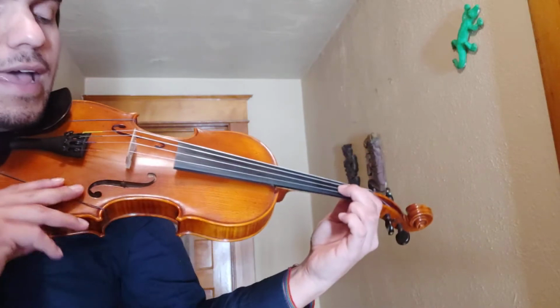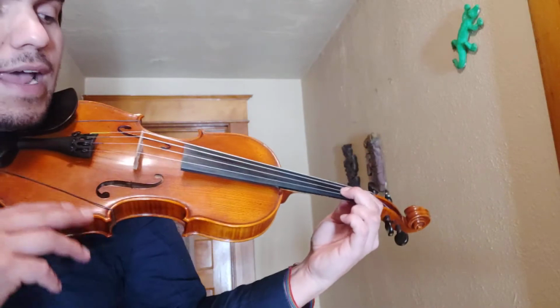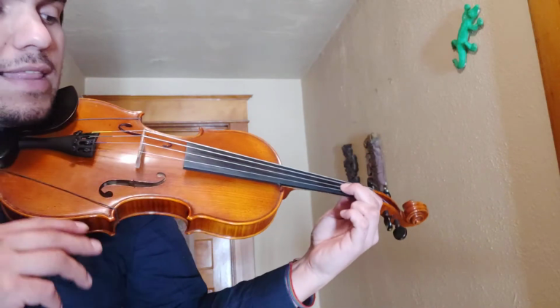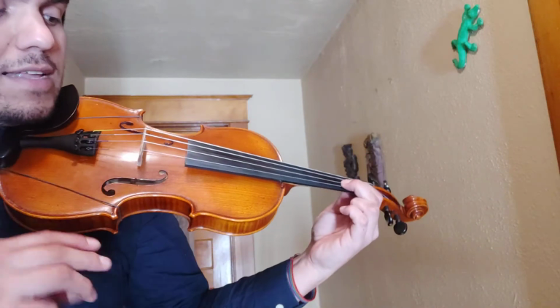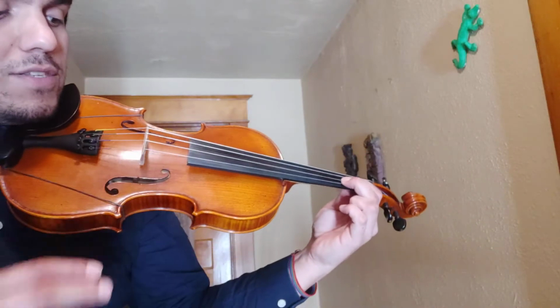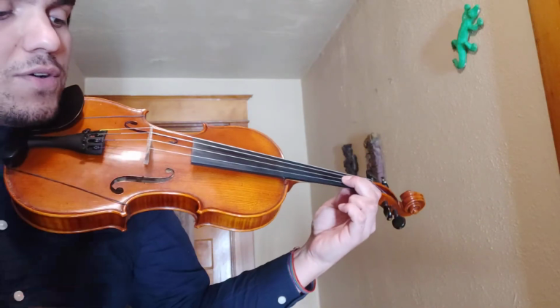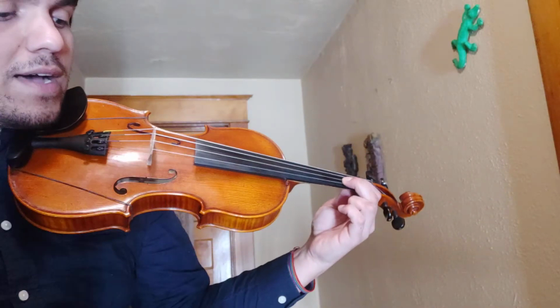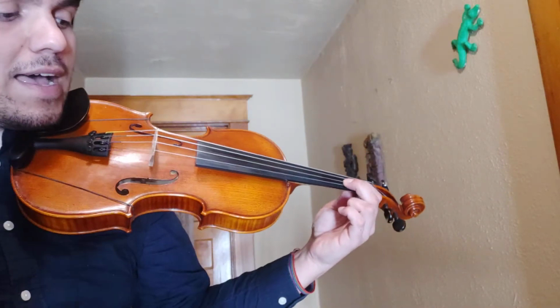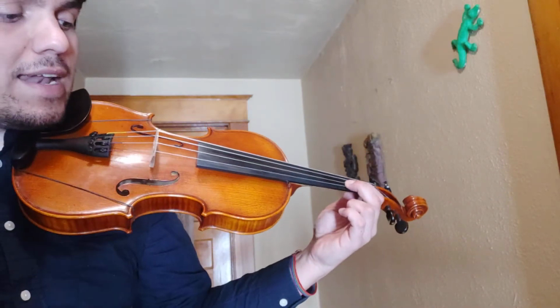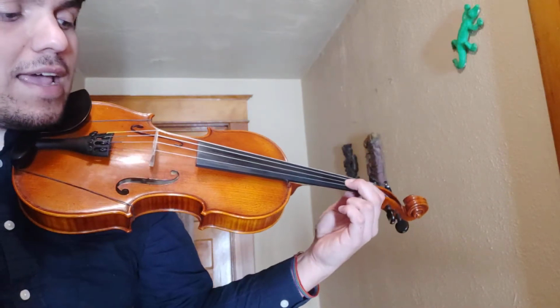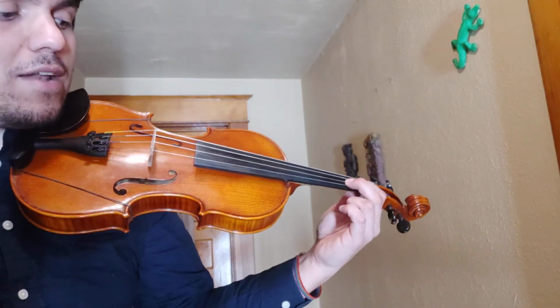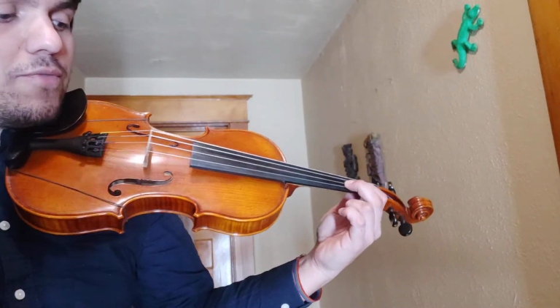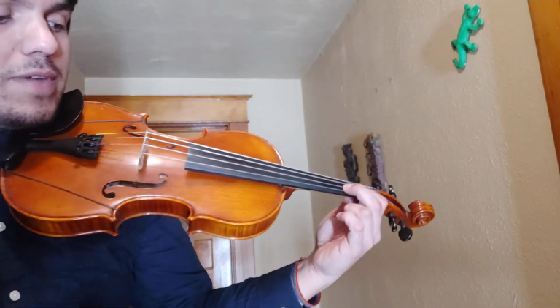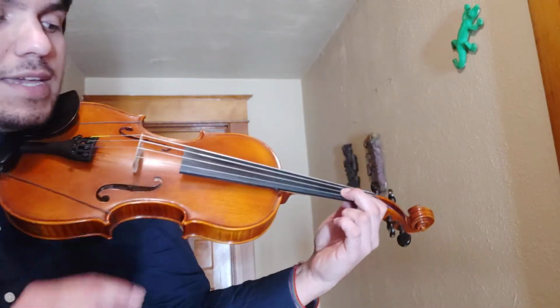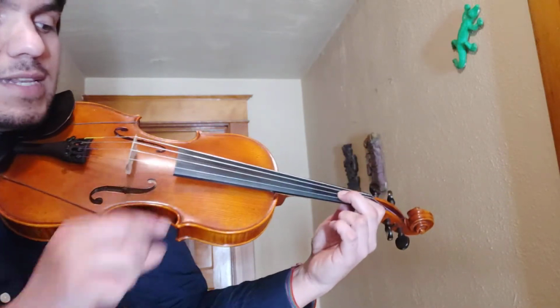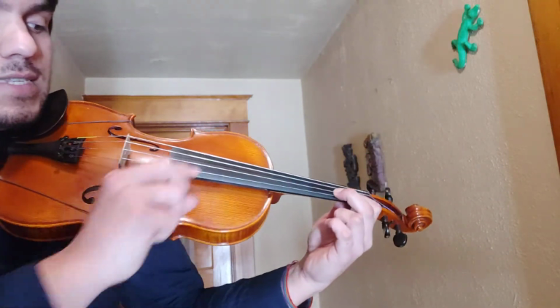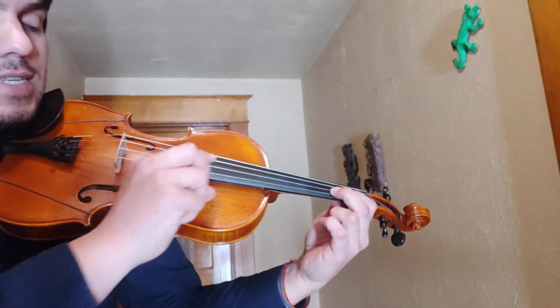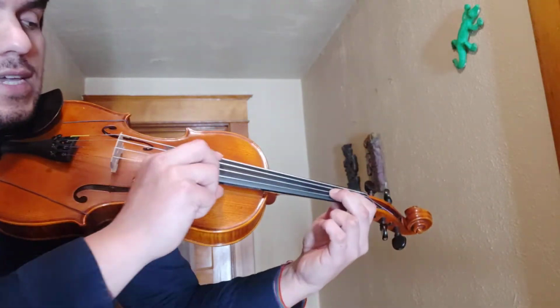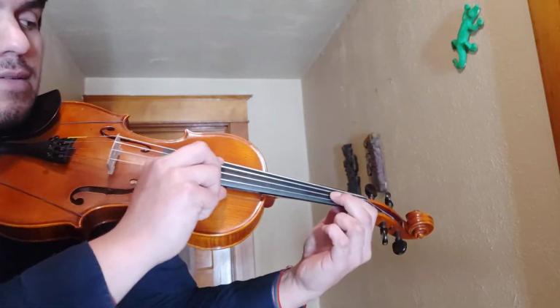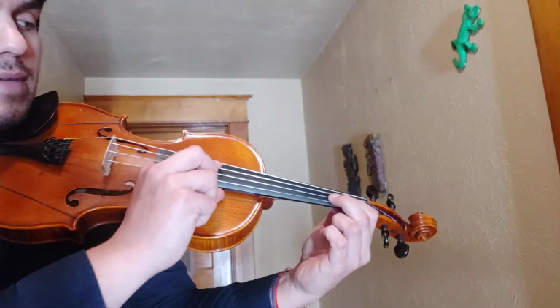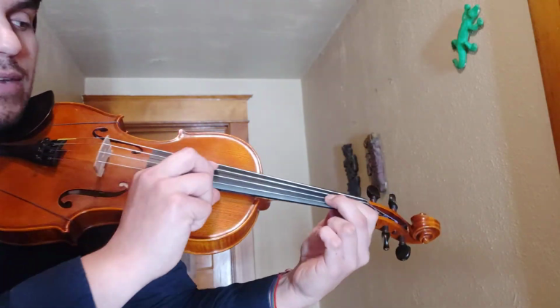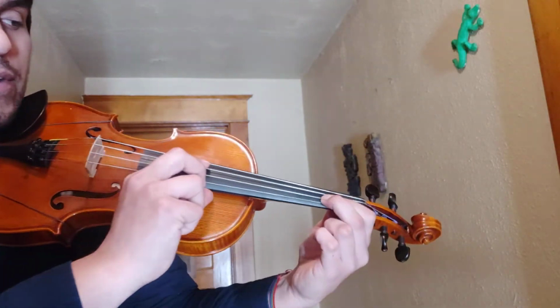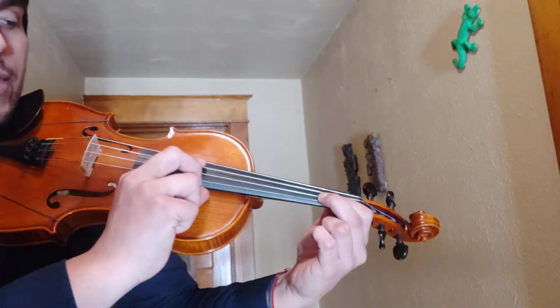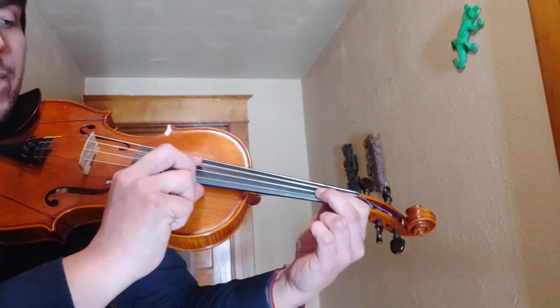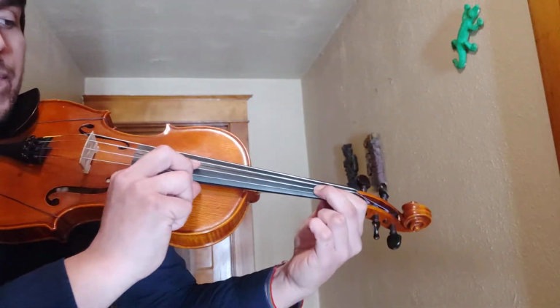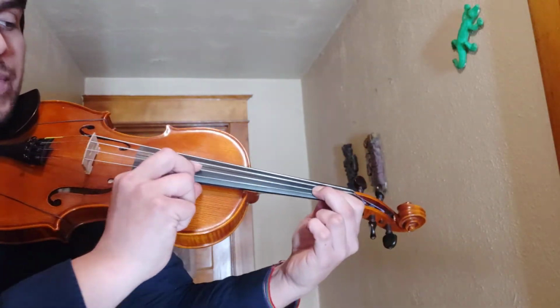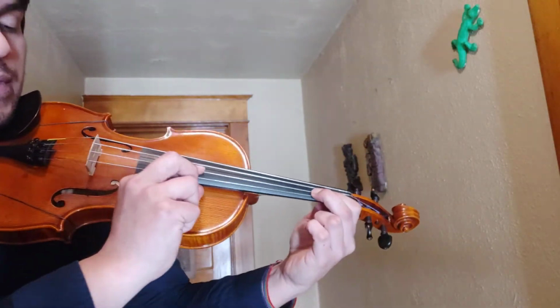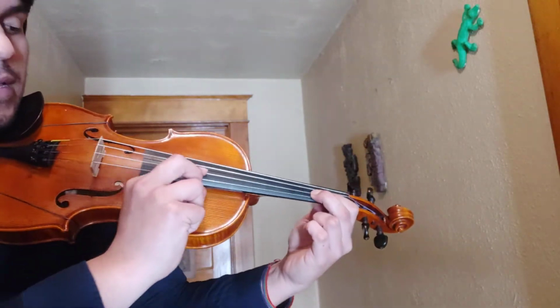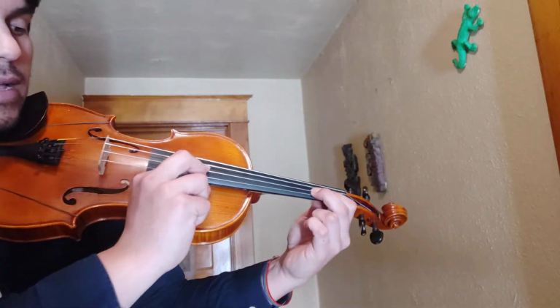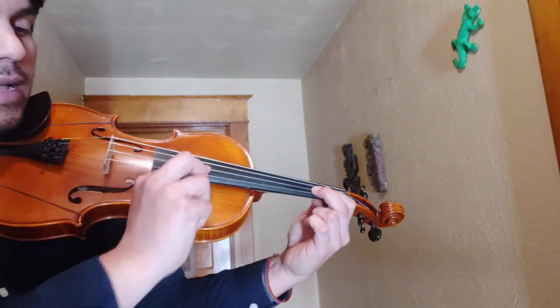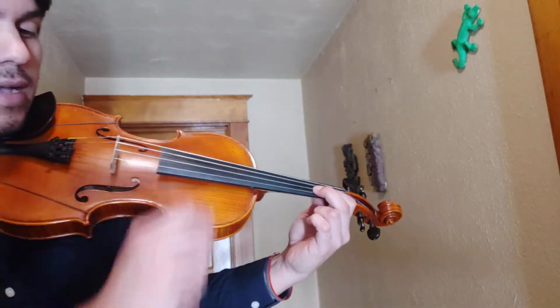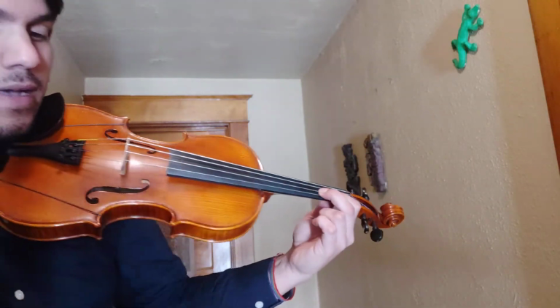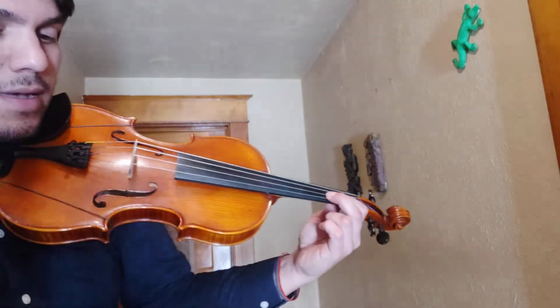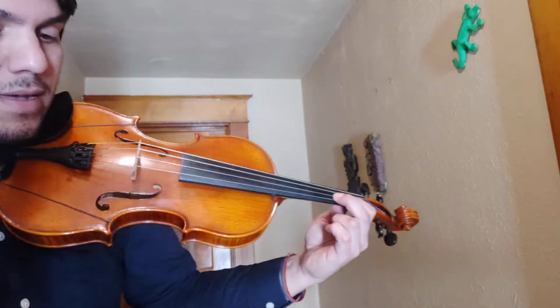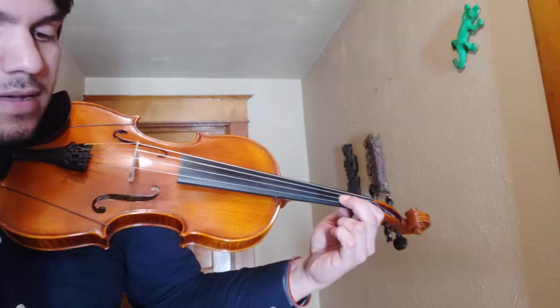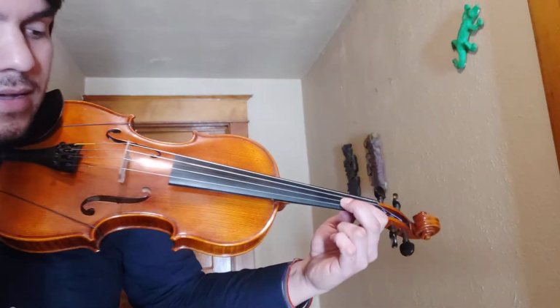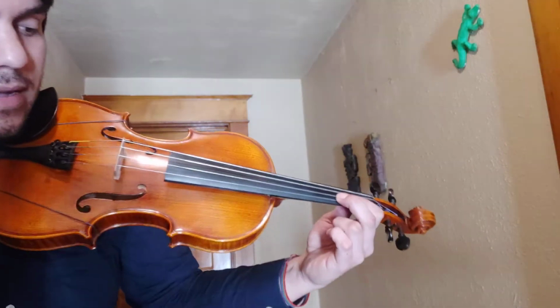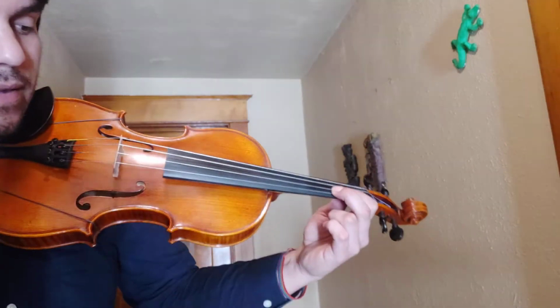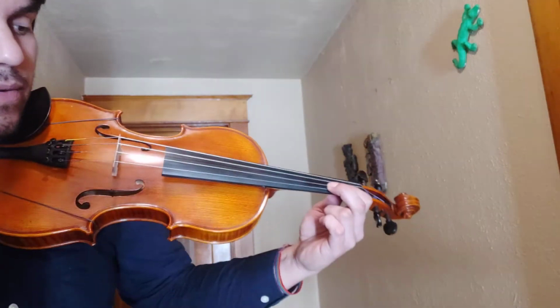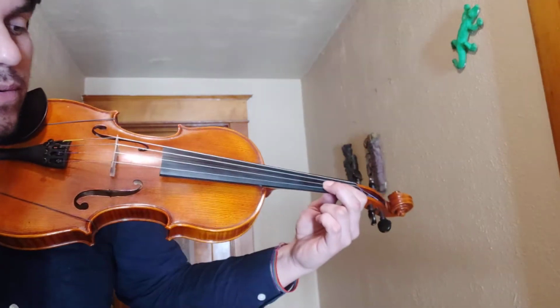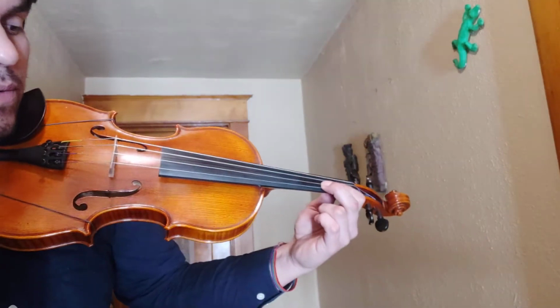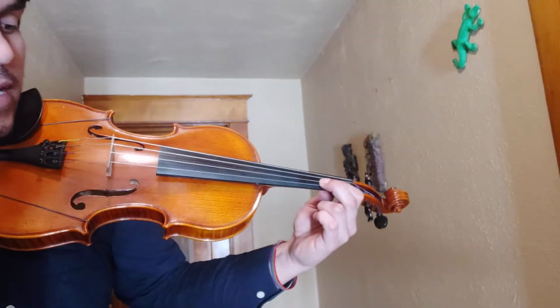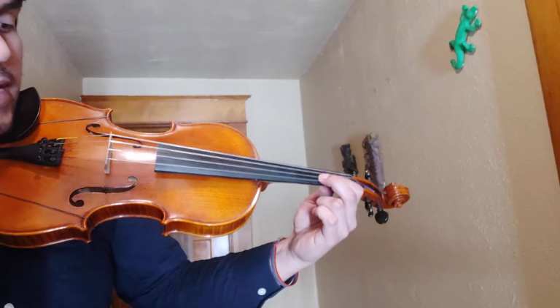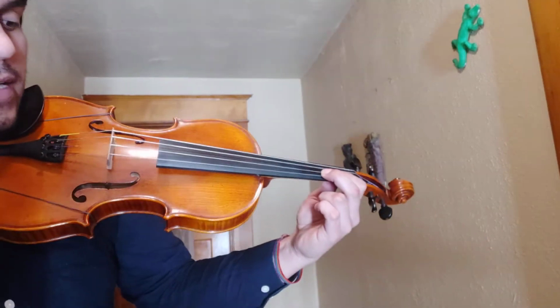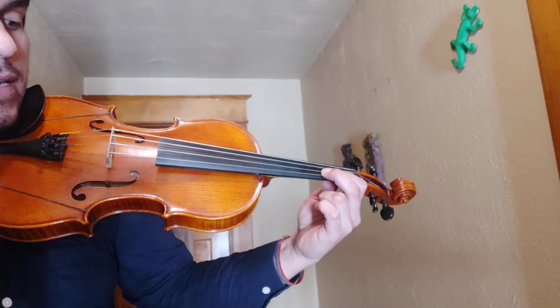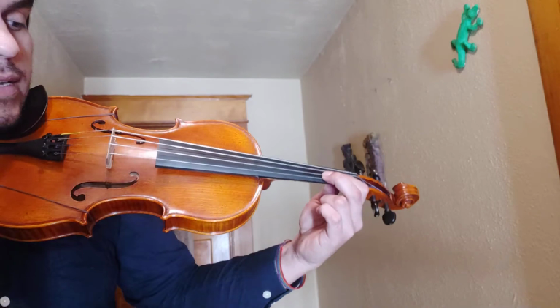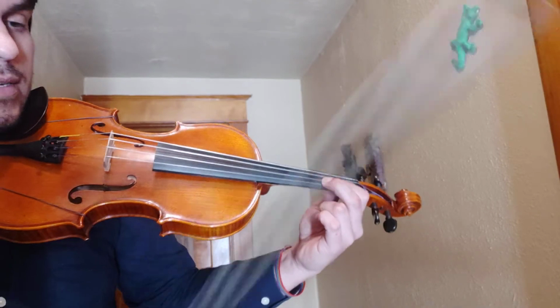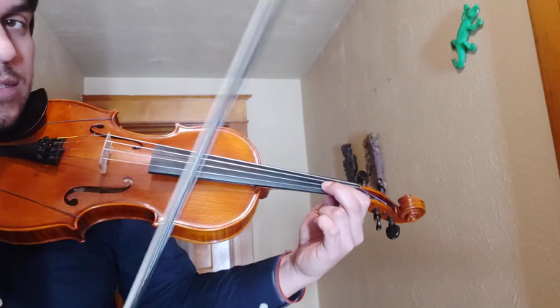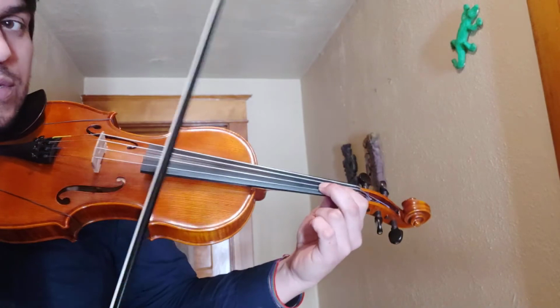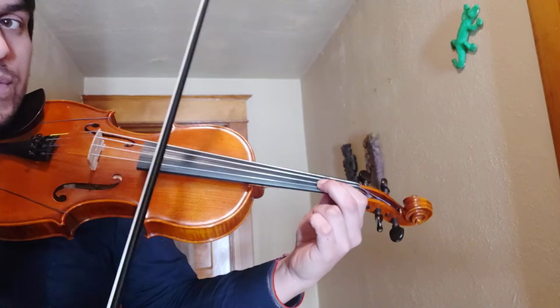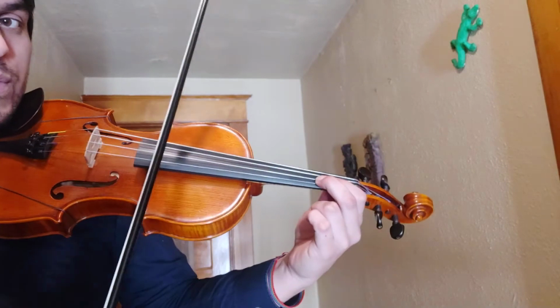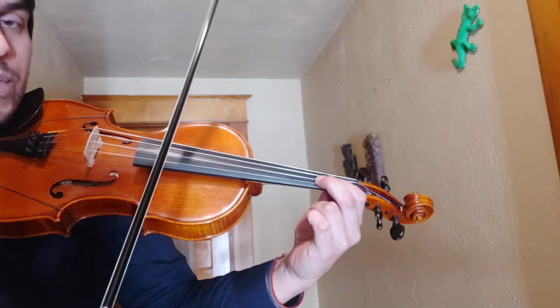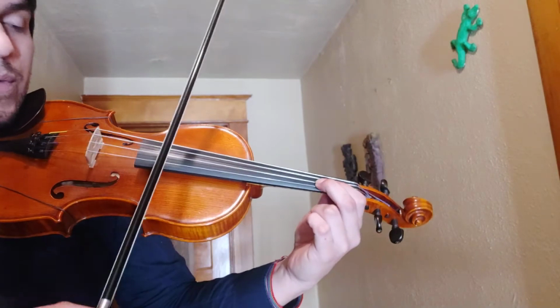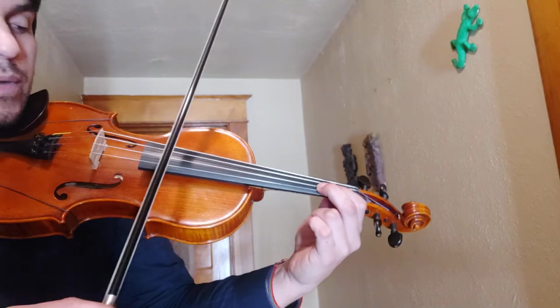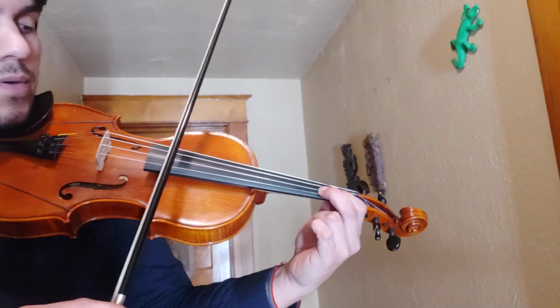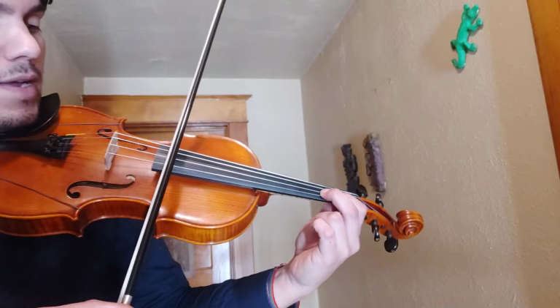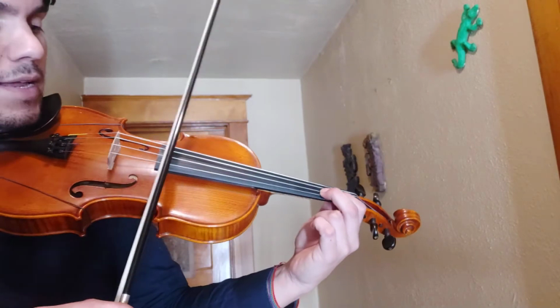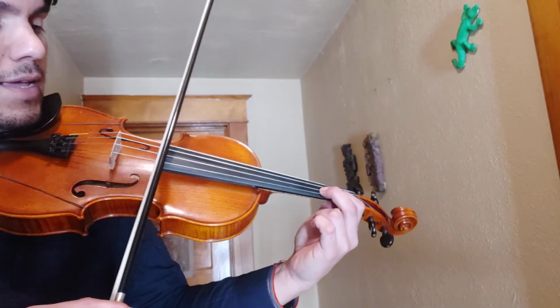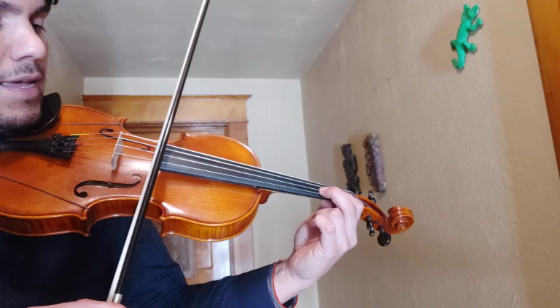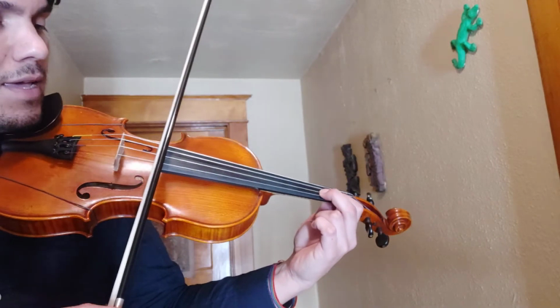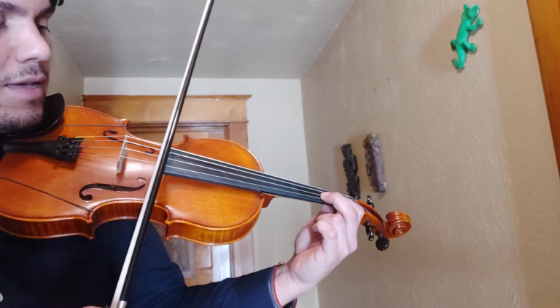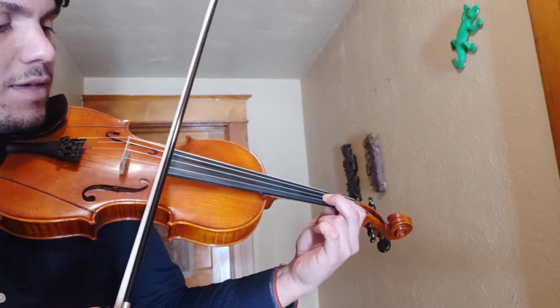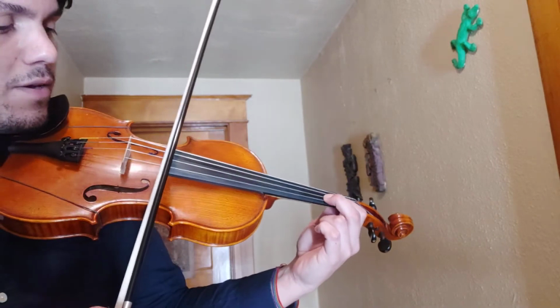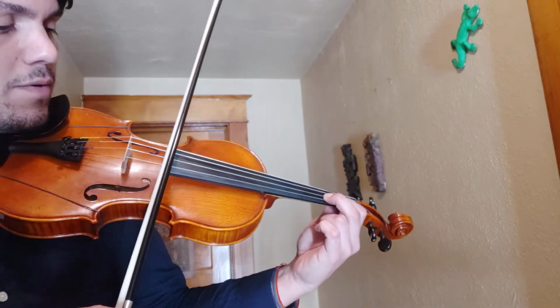And let's go ahead and read C. Here we go. One, two, two, ready, go.